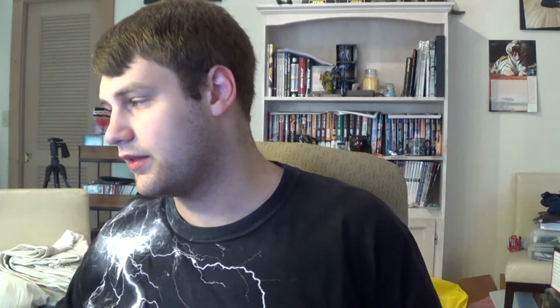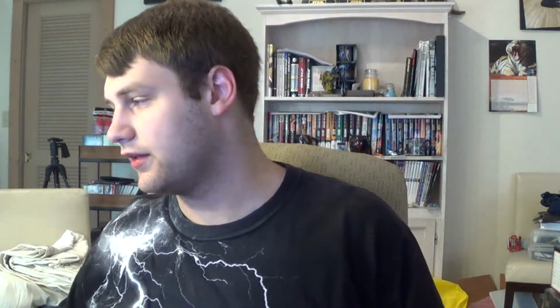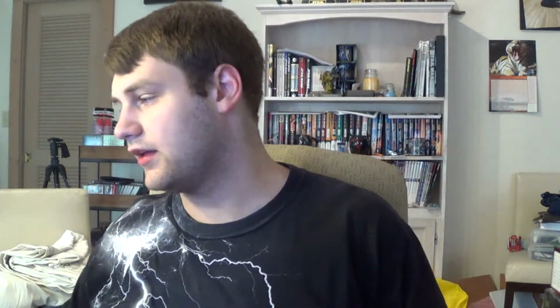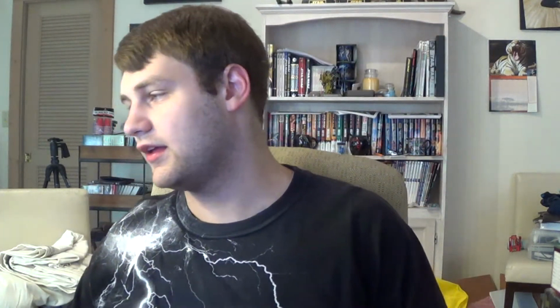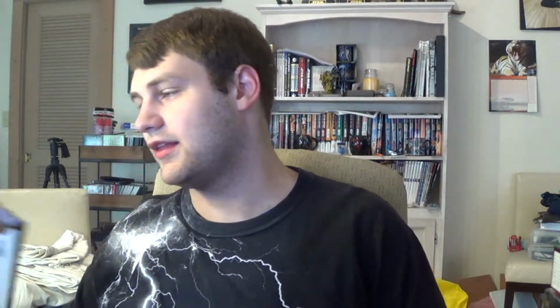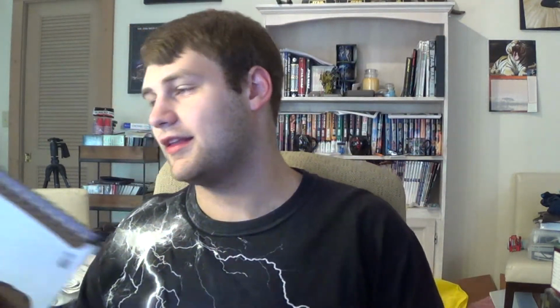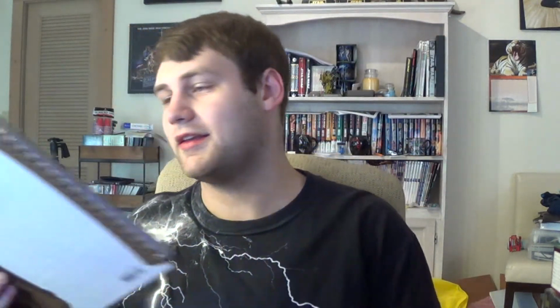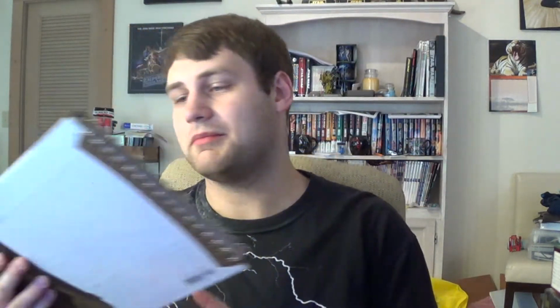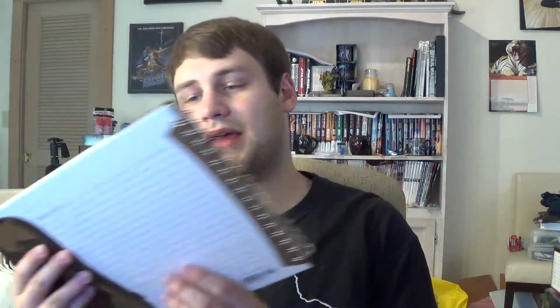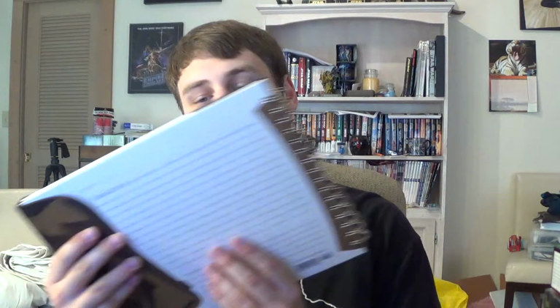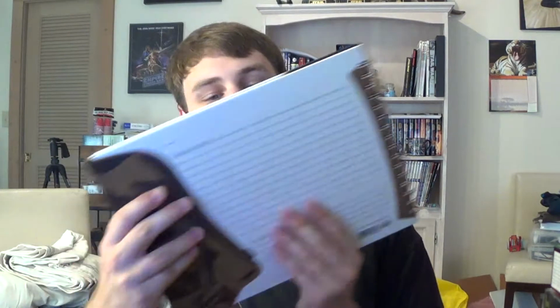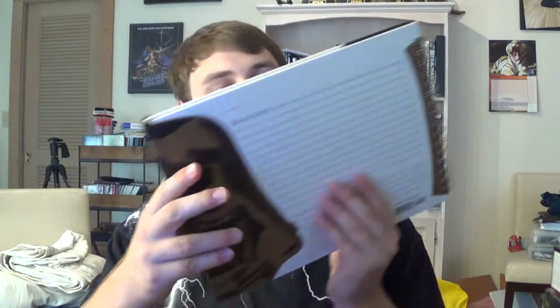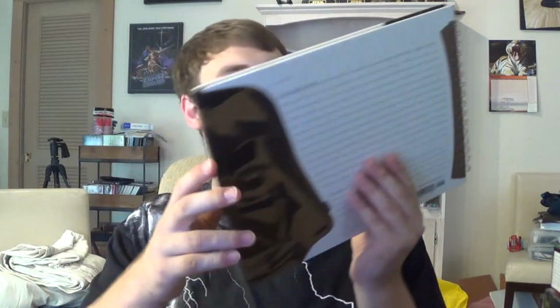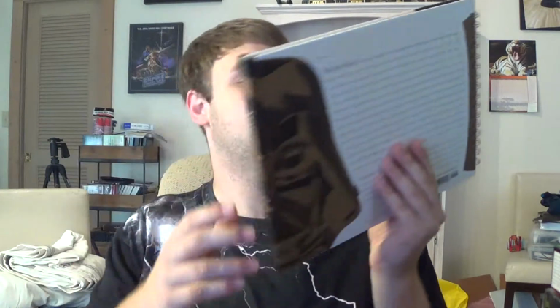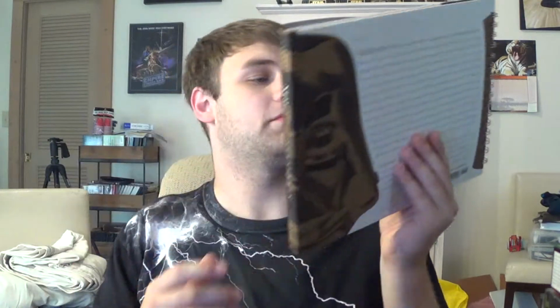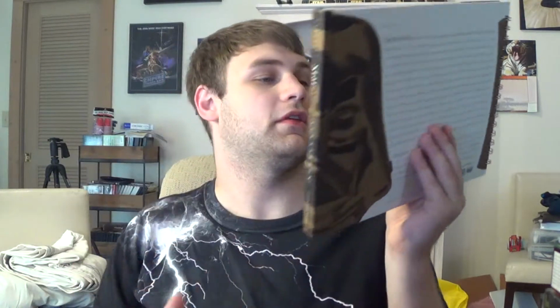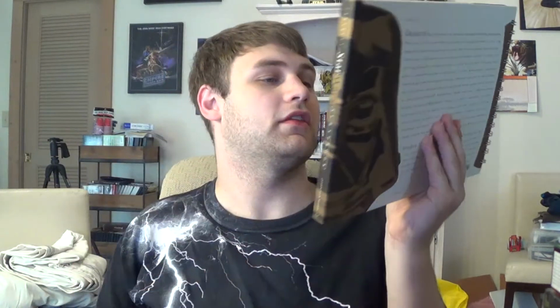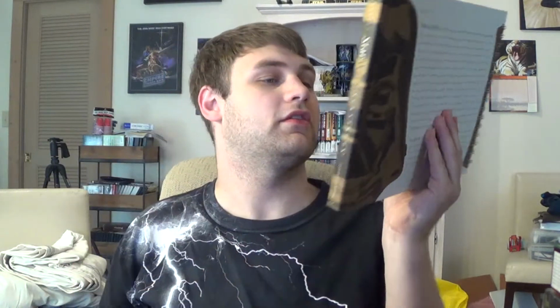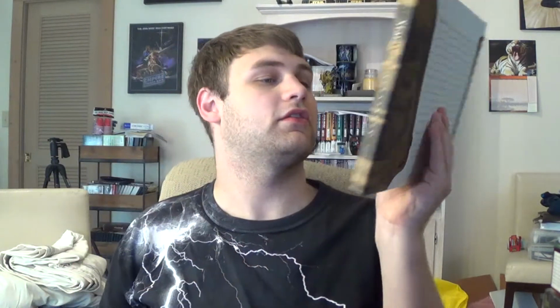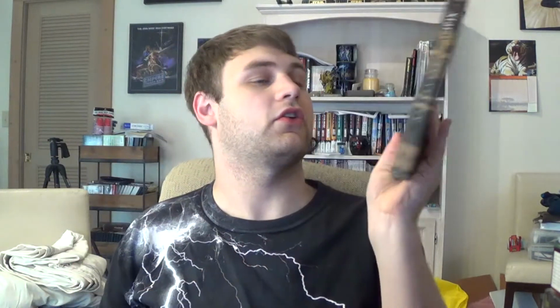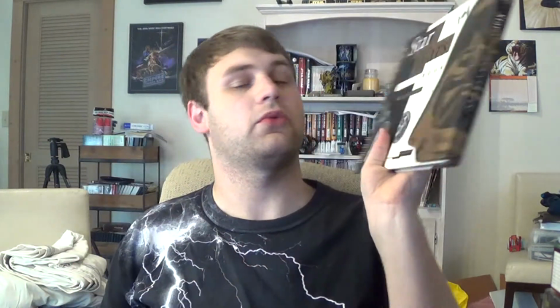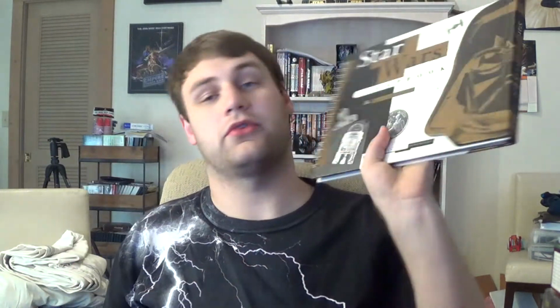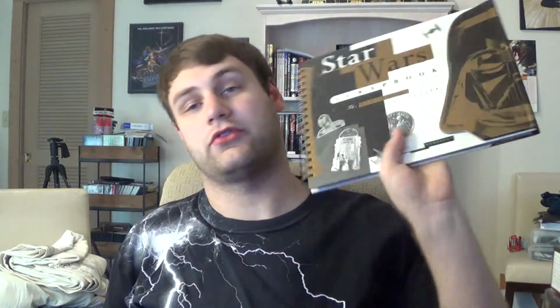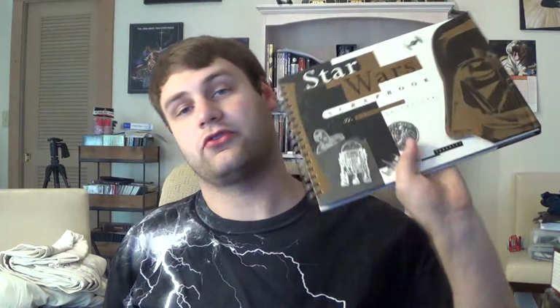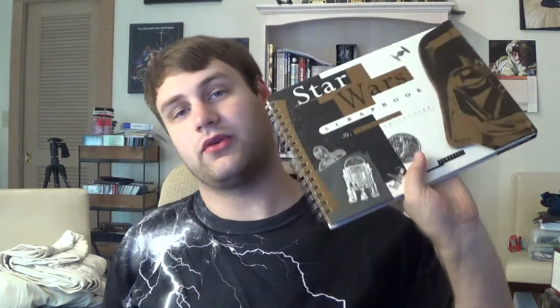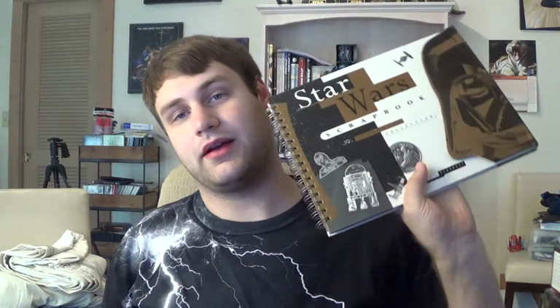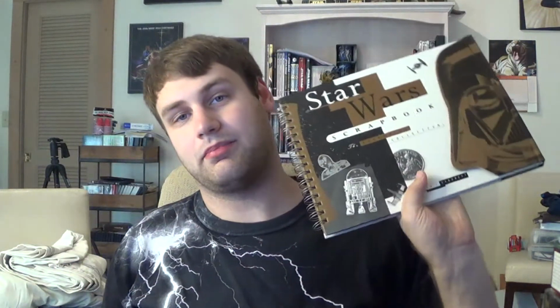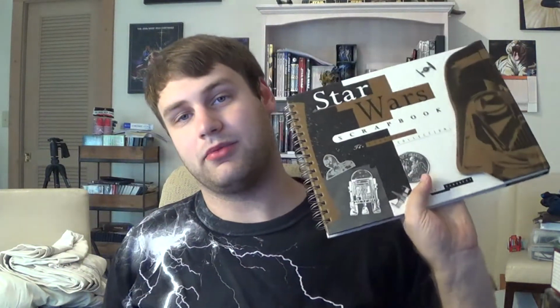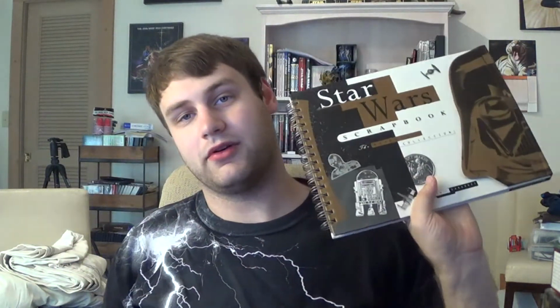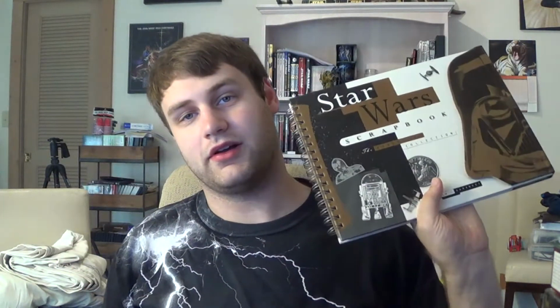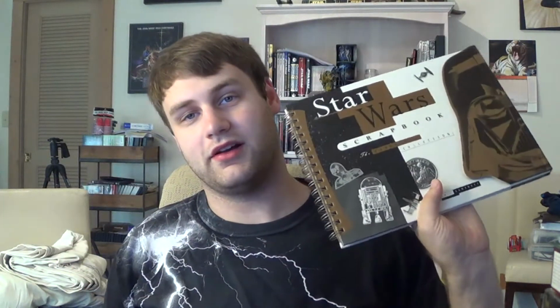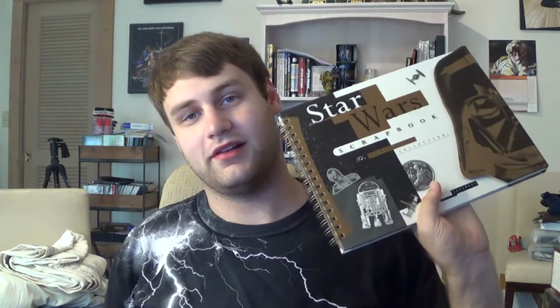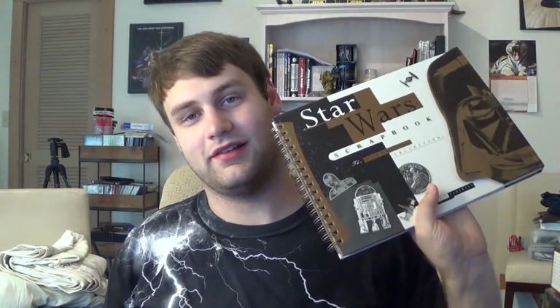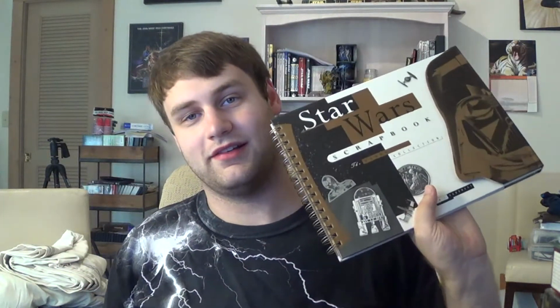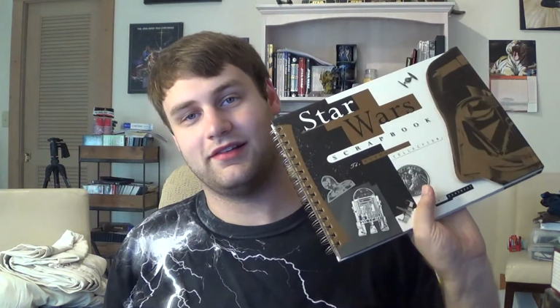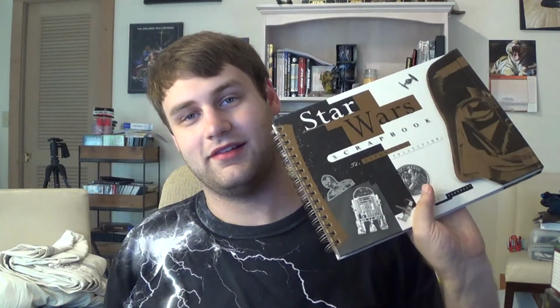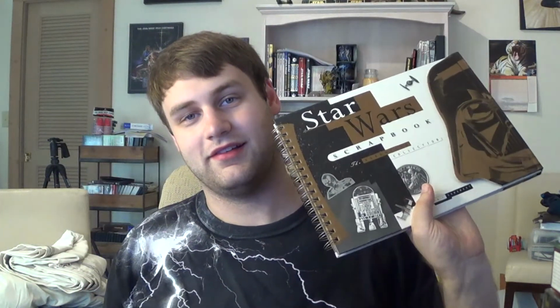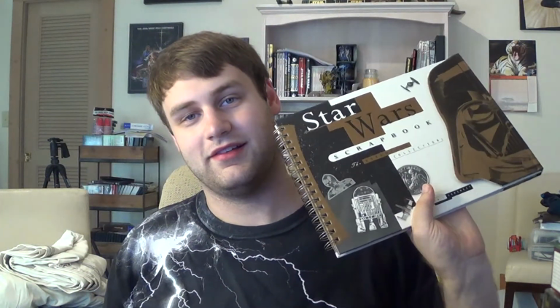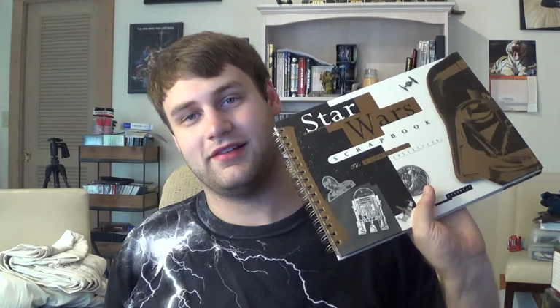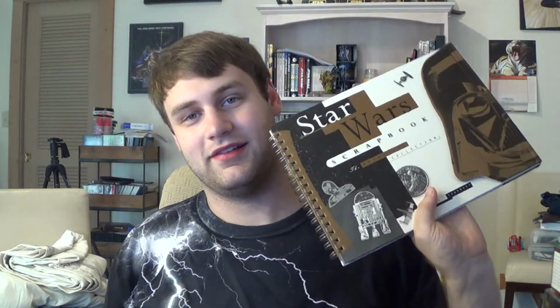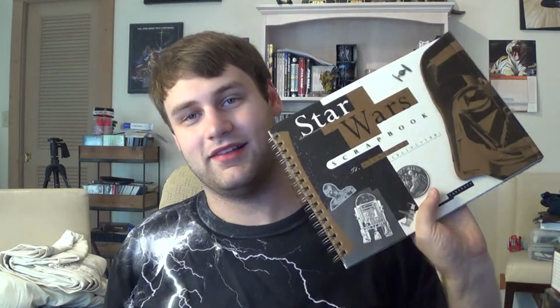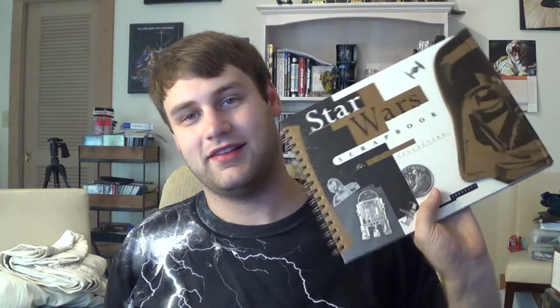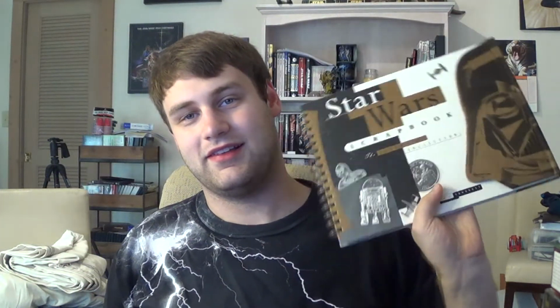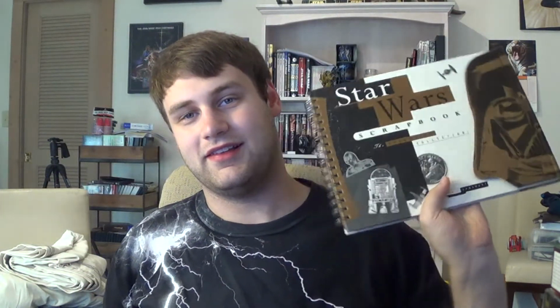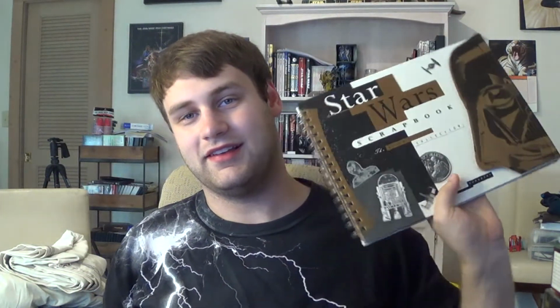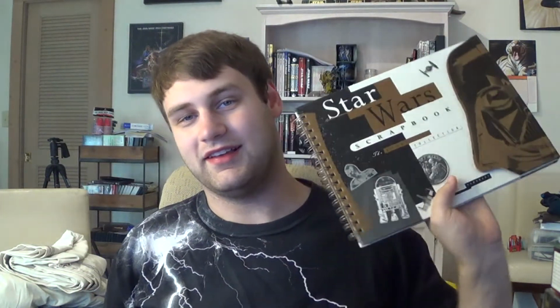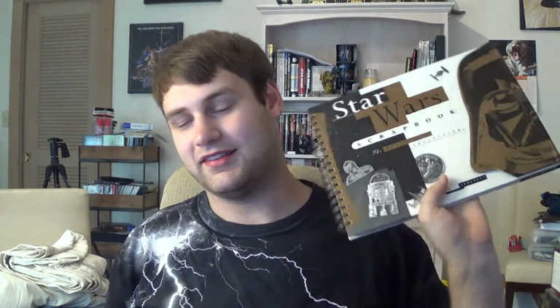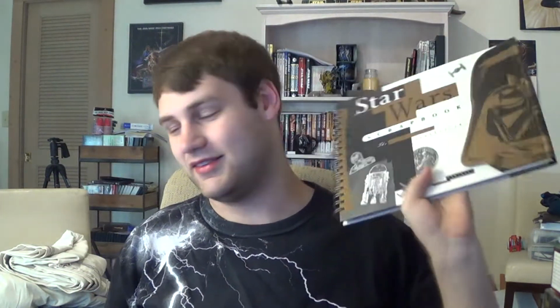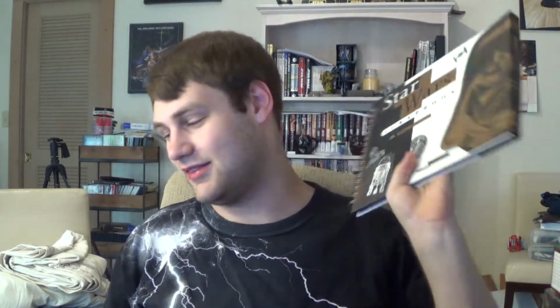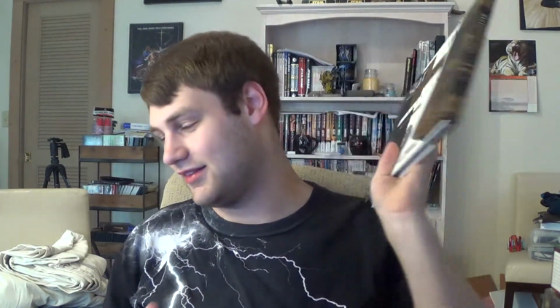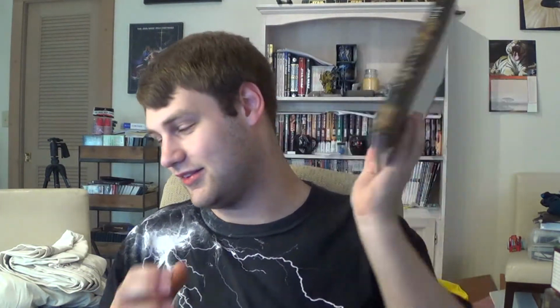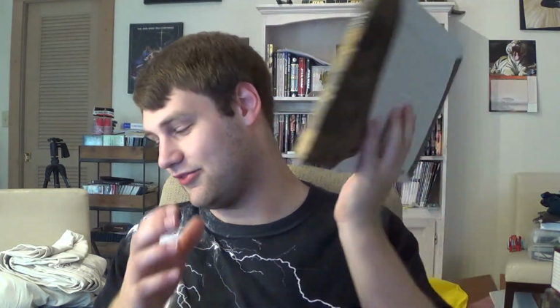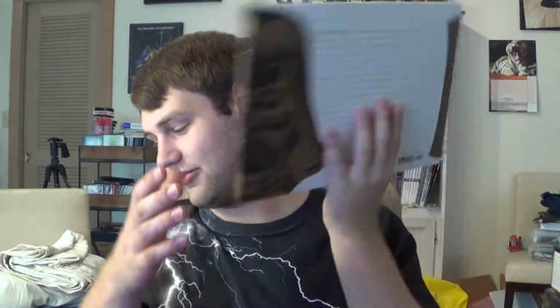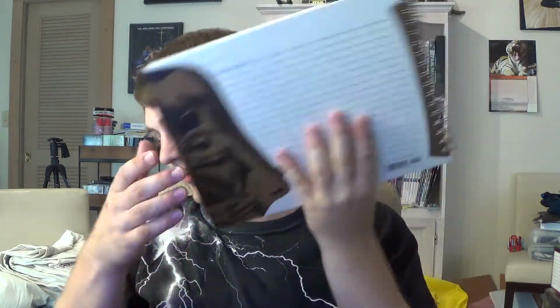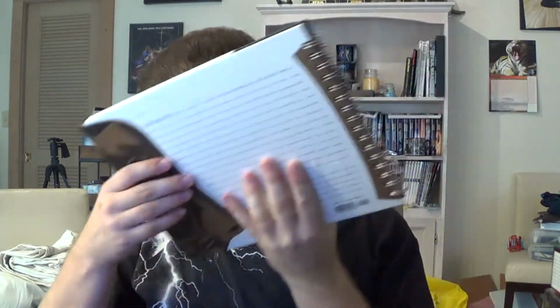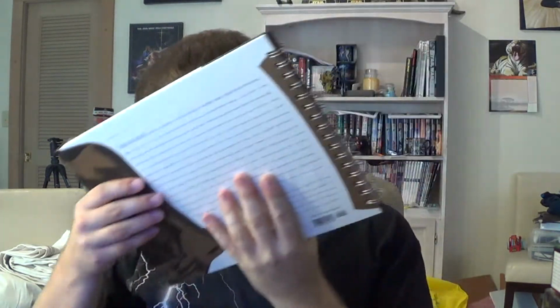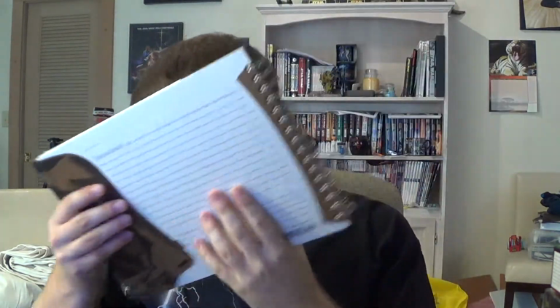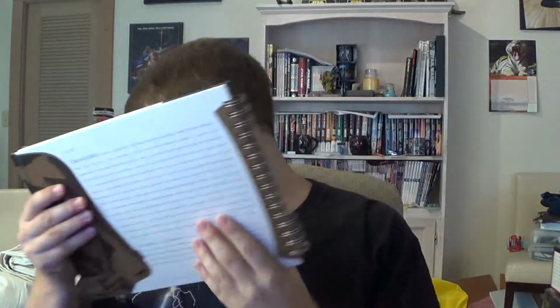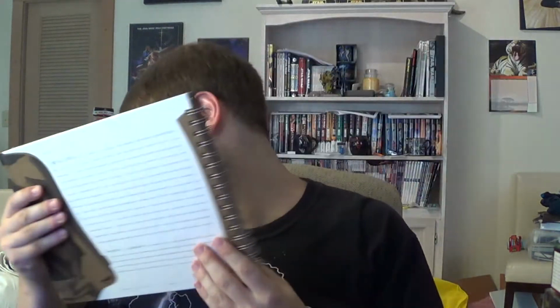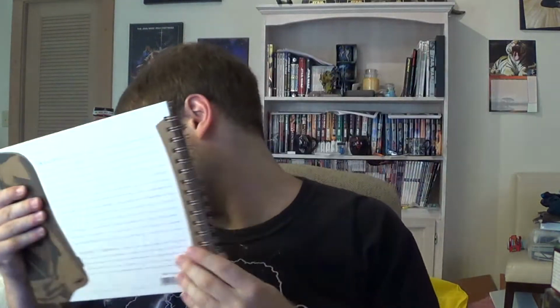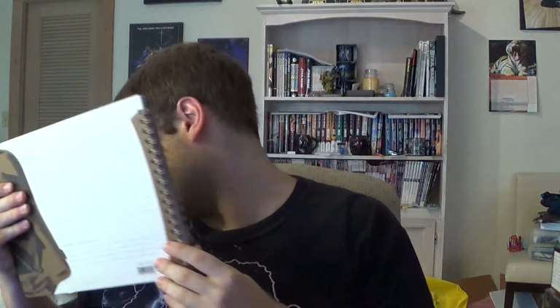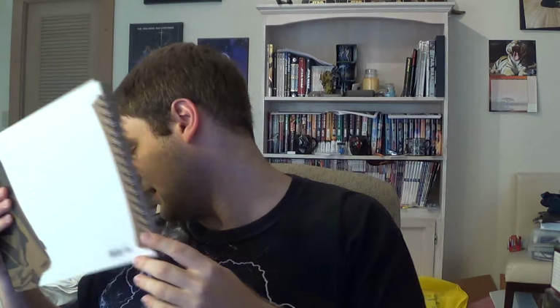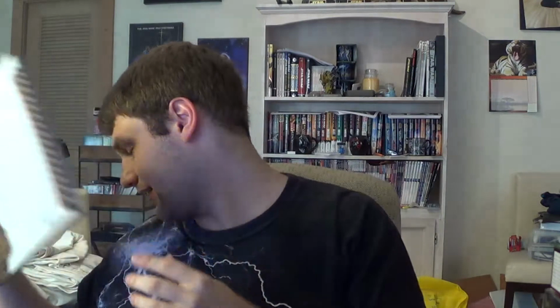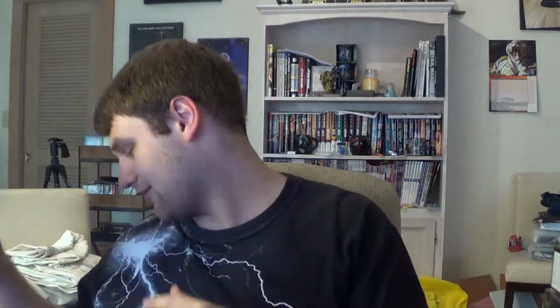Matt also gave me this Star Wars scrapbook — it's a fun little trinket to have.